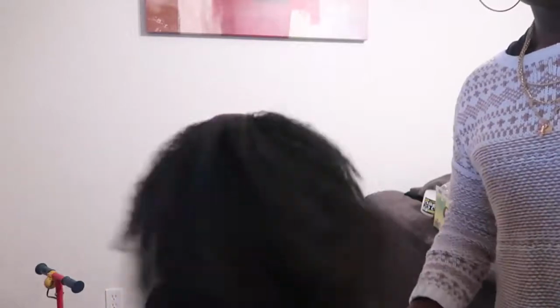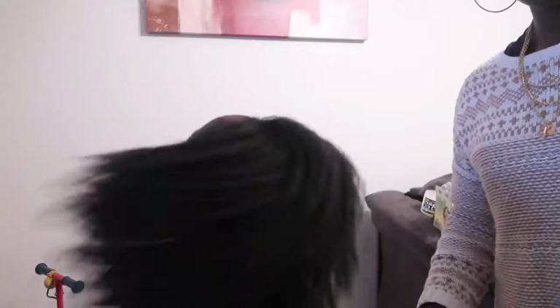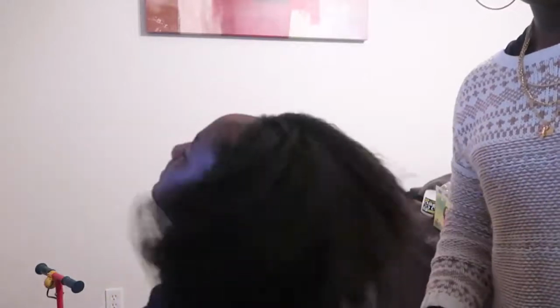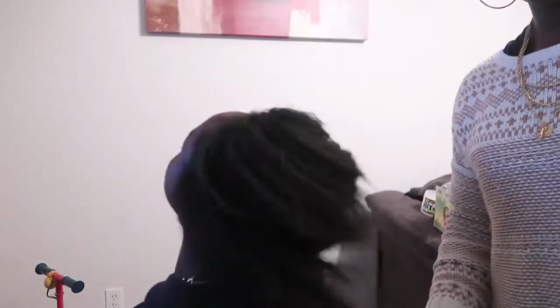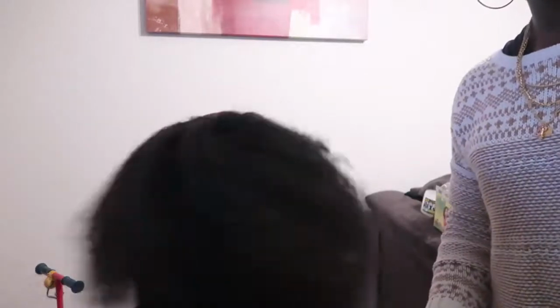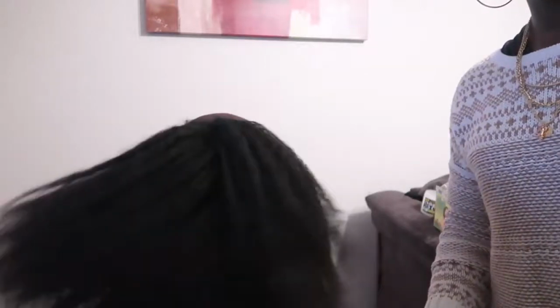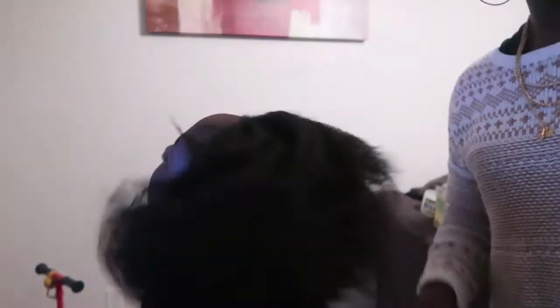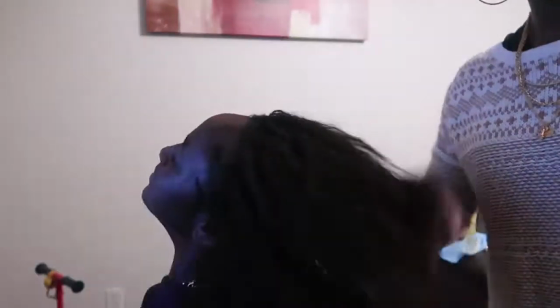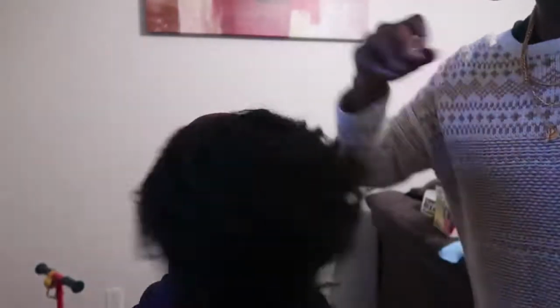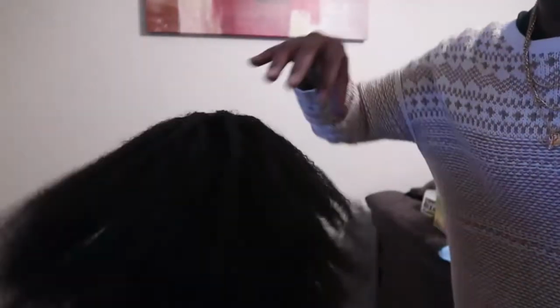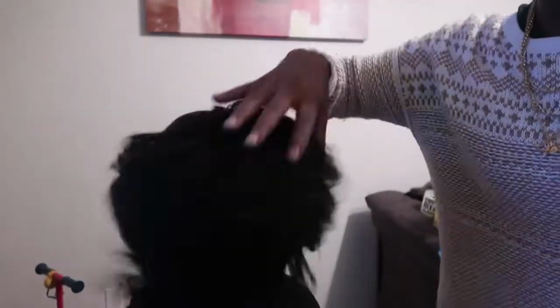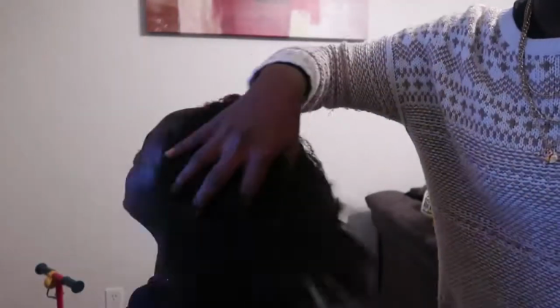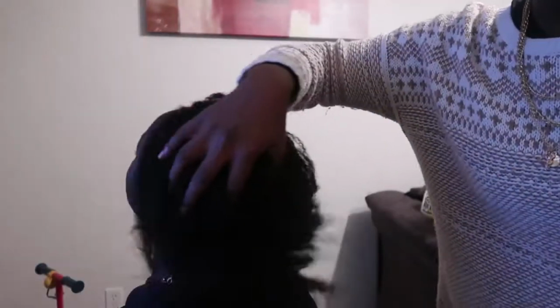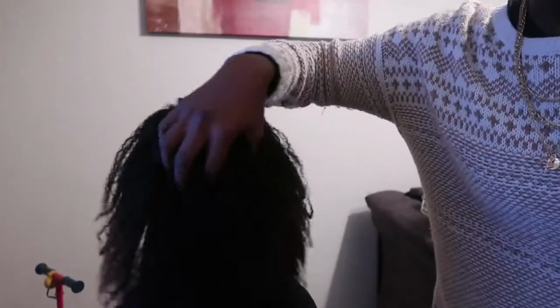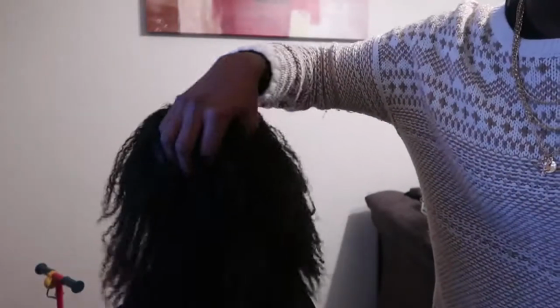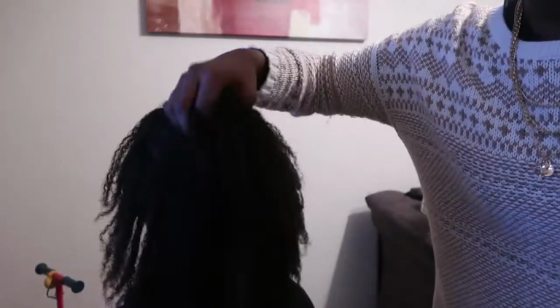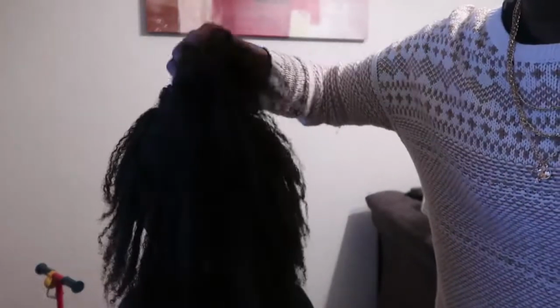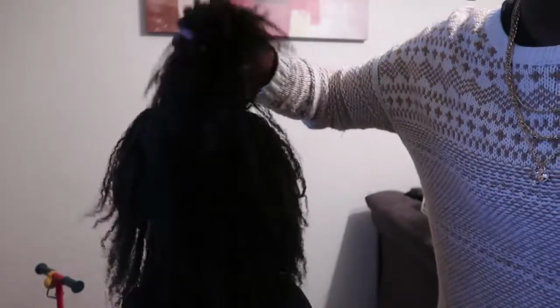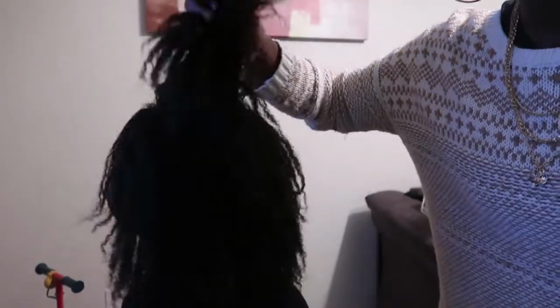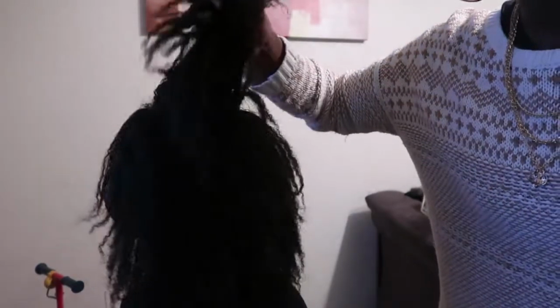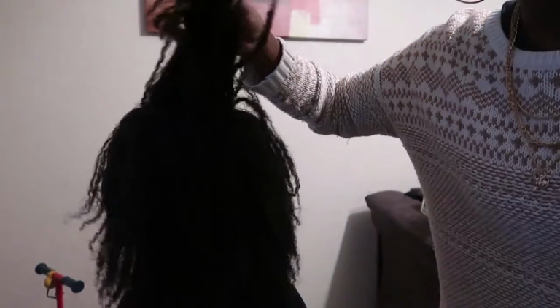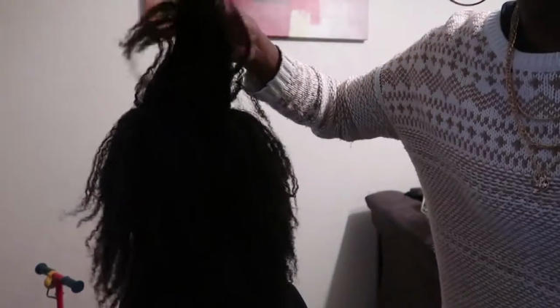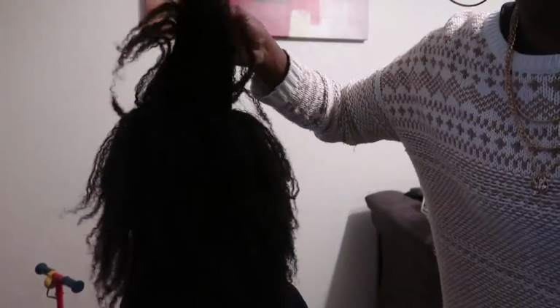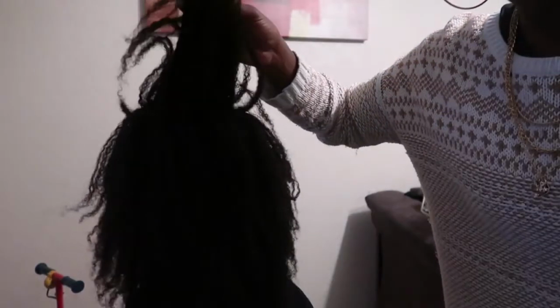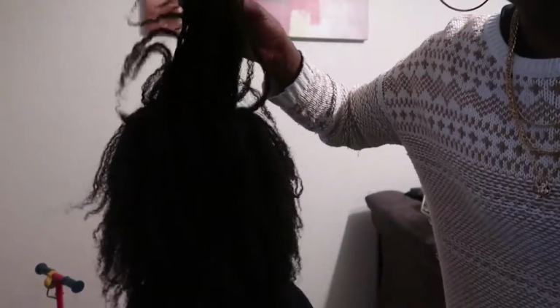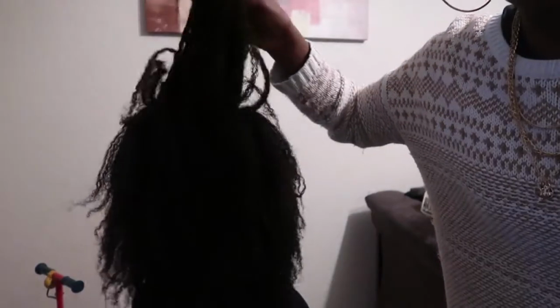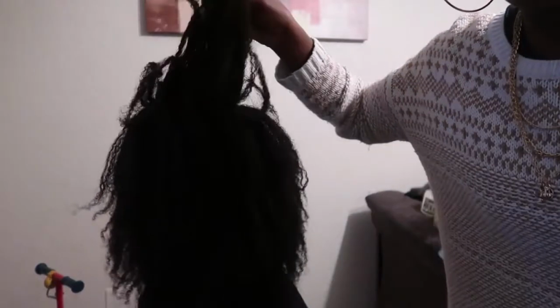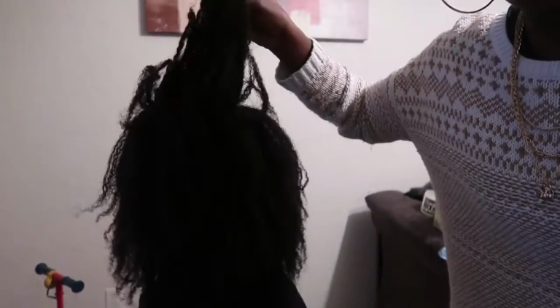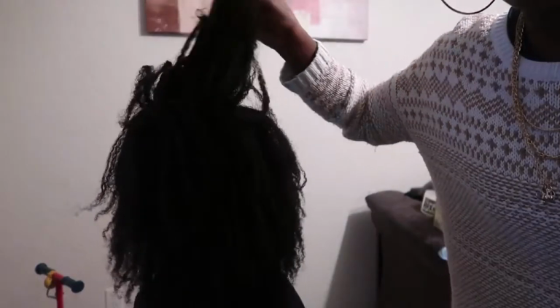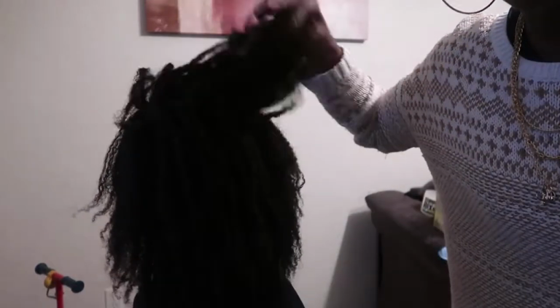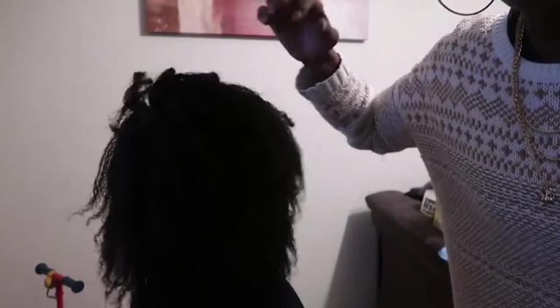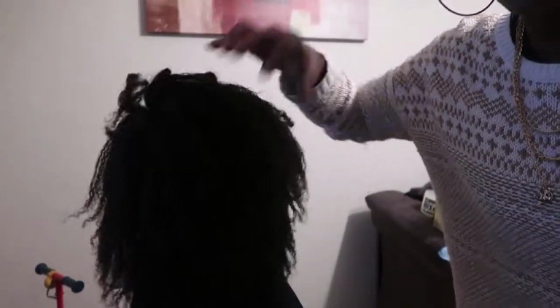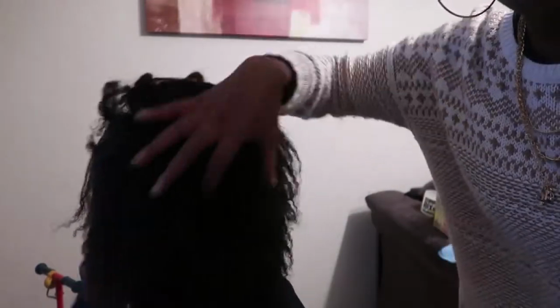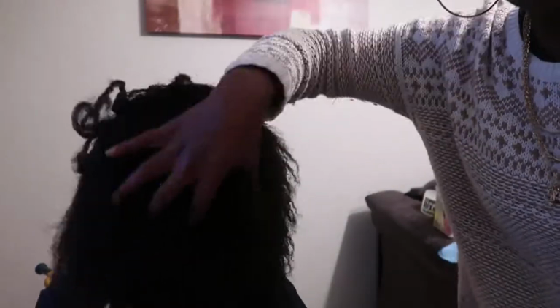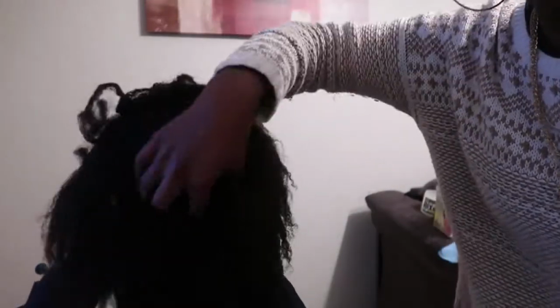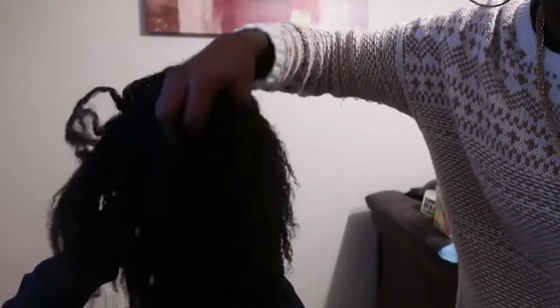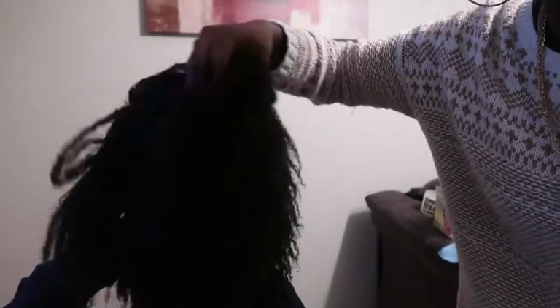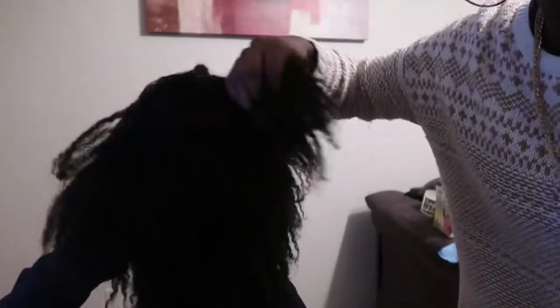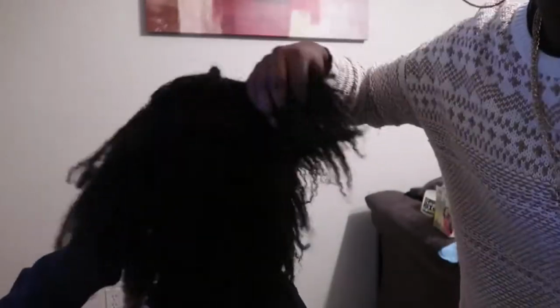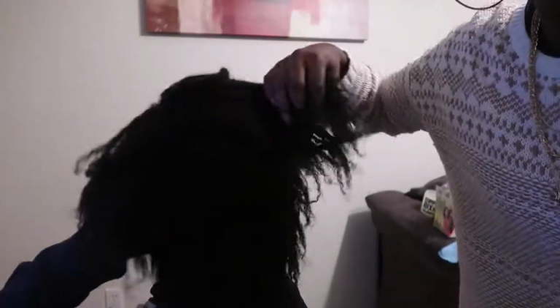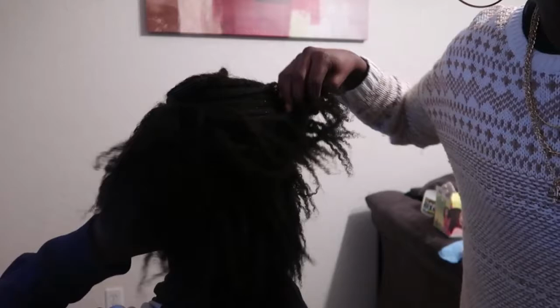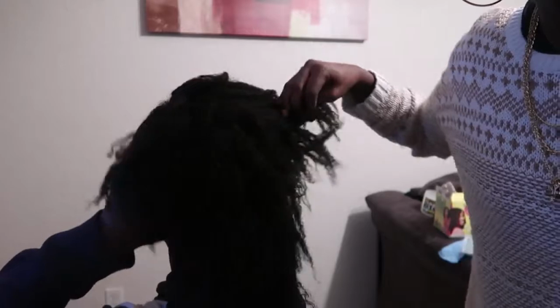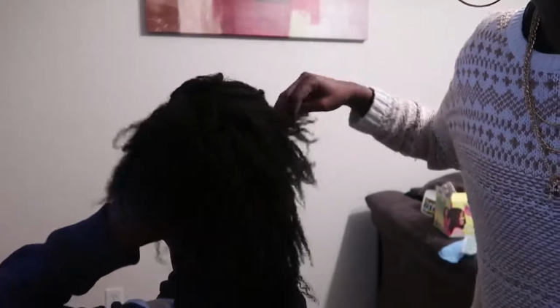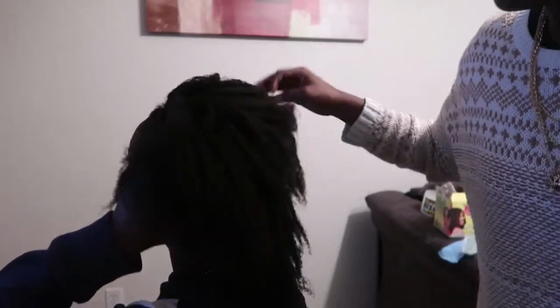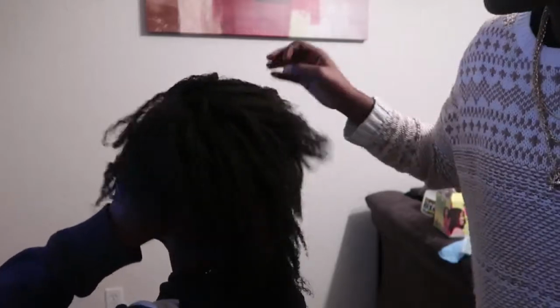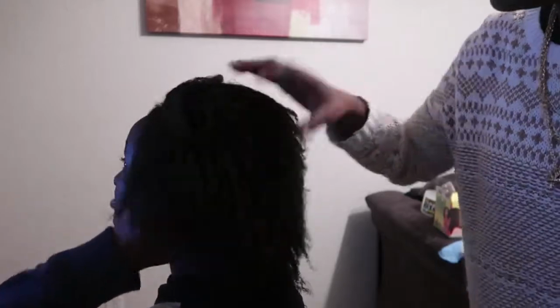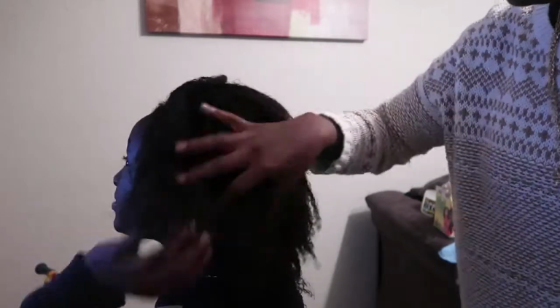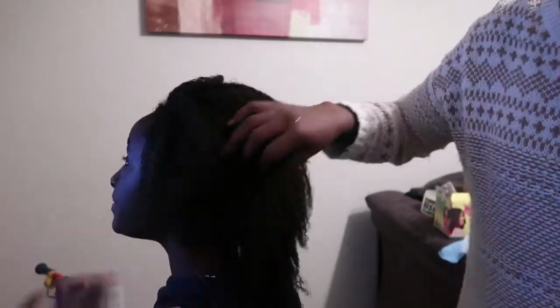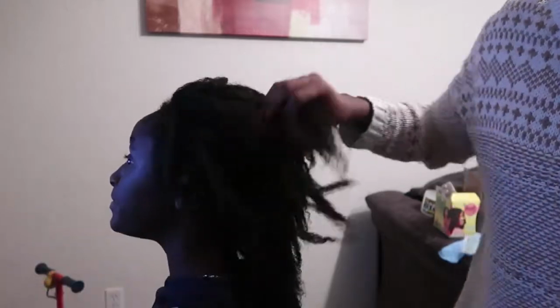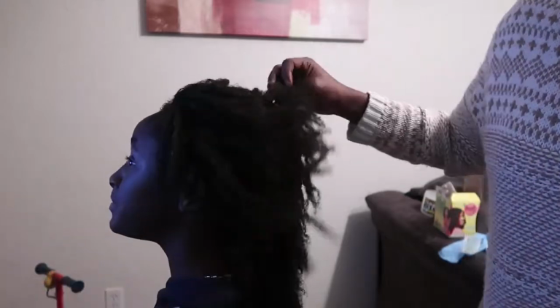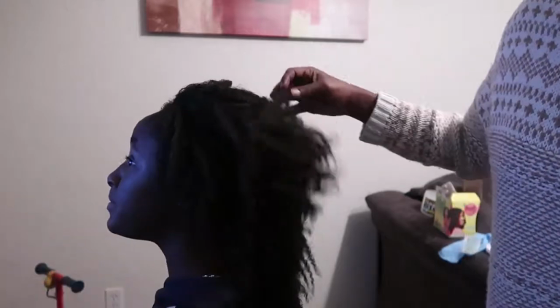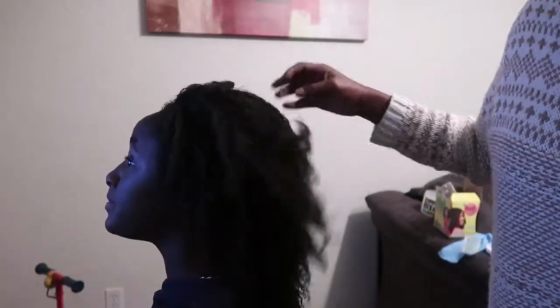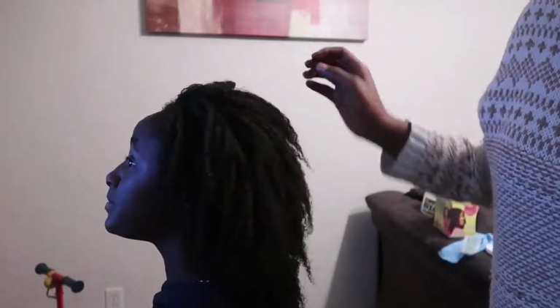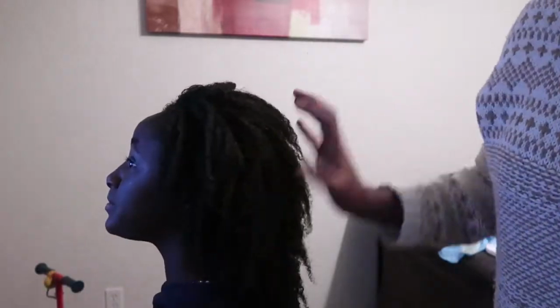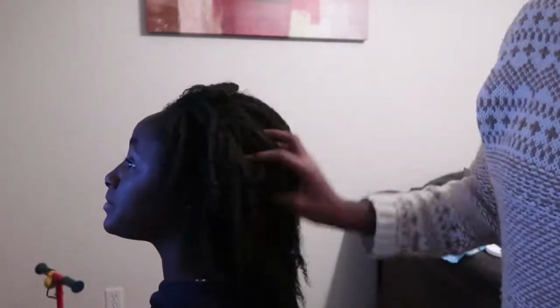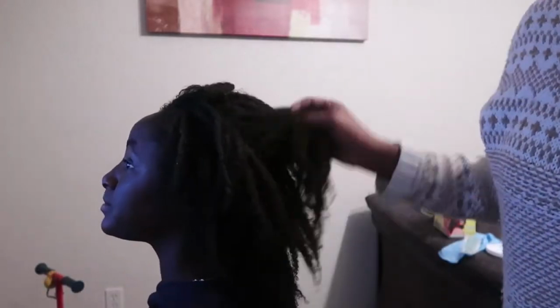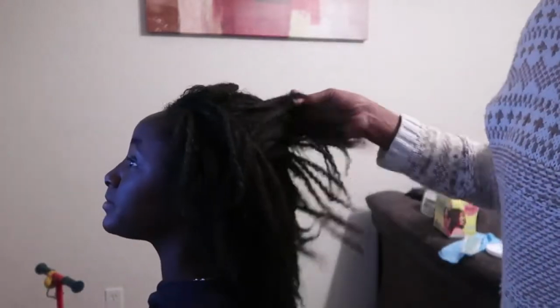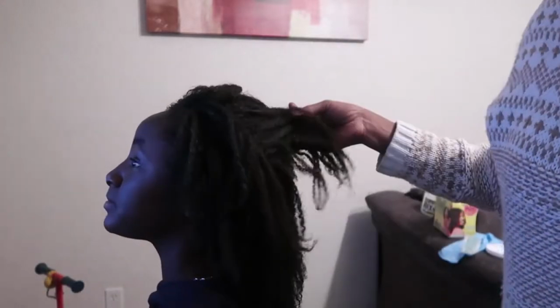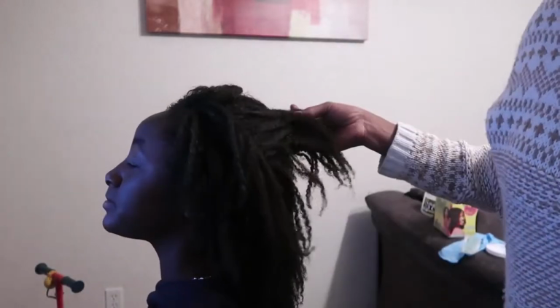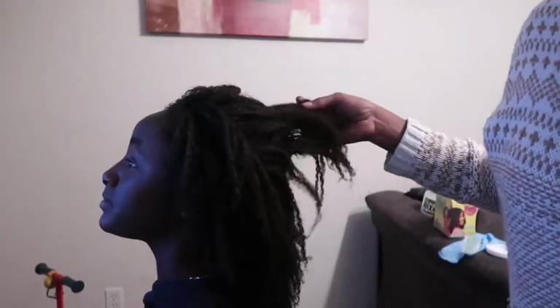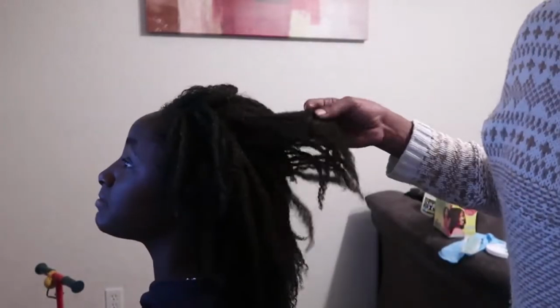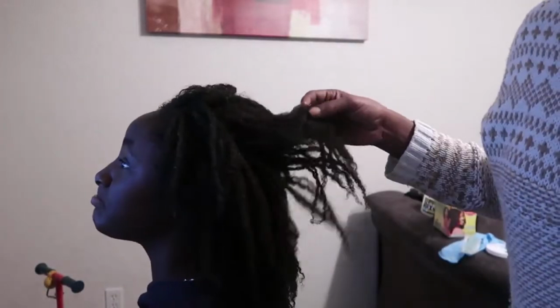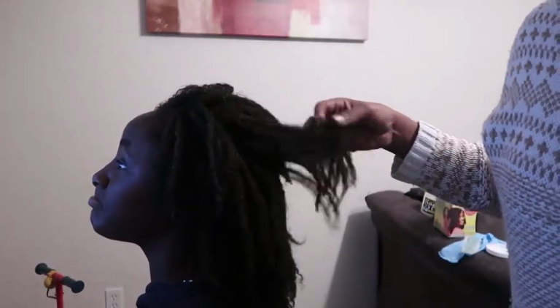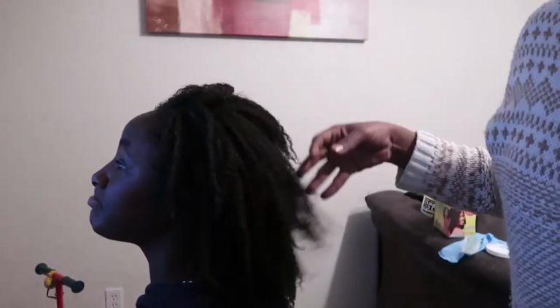You can see there's still texture in her hair — her hair is still natural but we've straightened it slightly. This is a real texture.